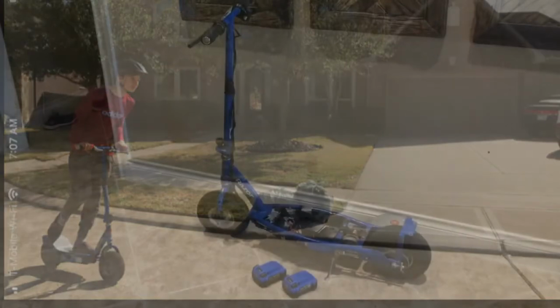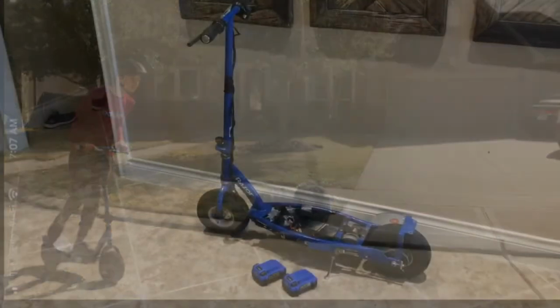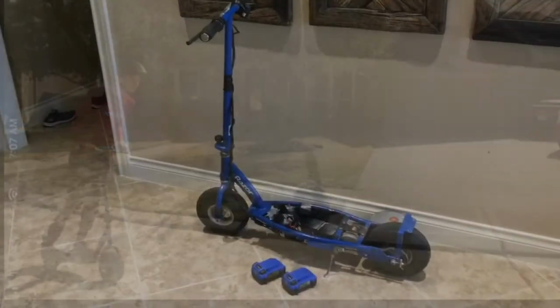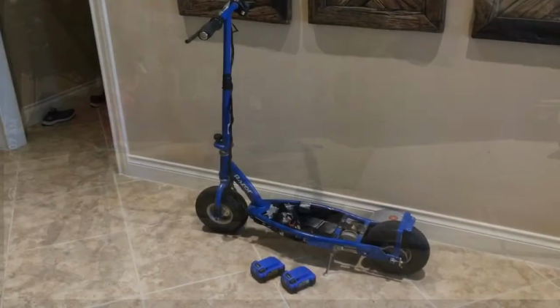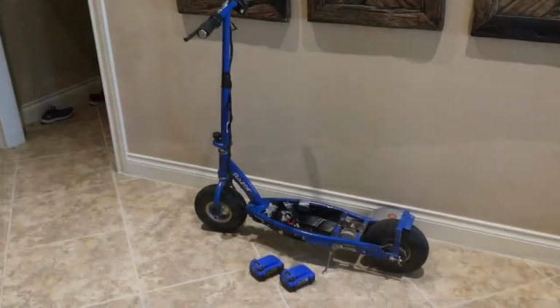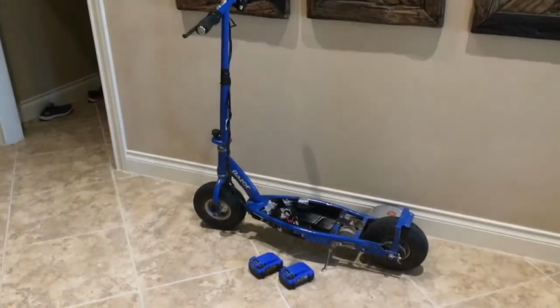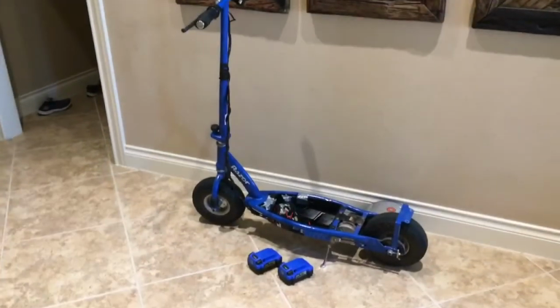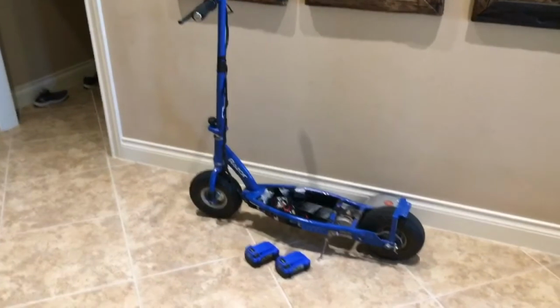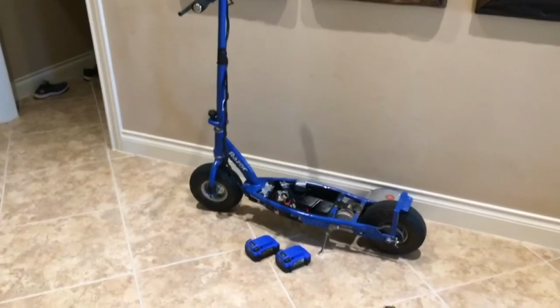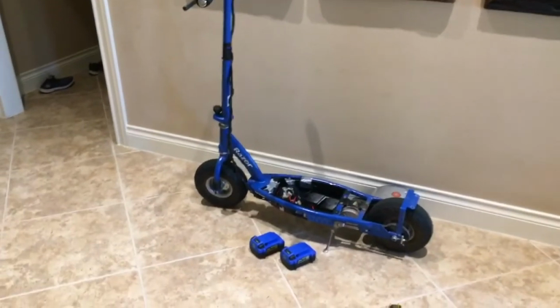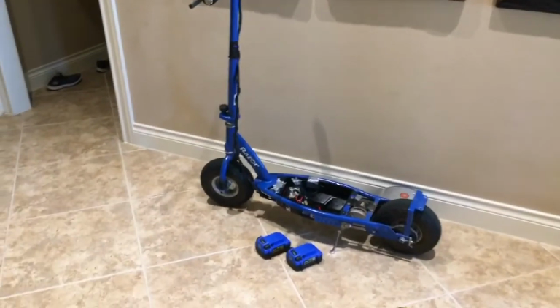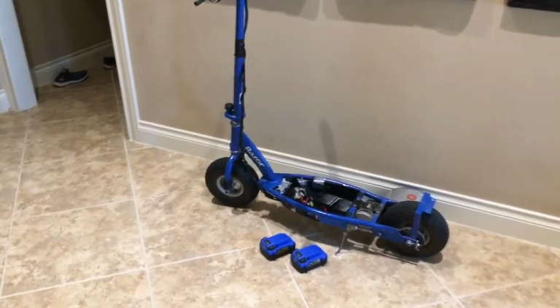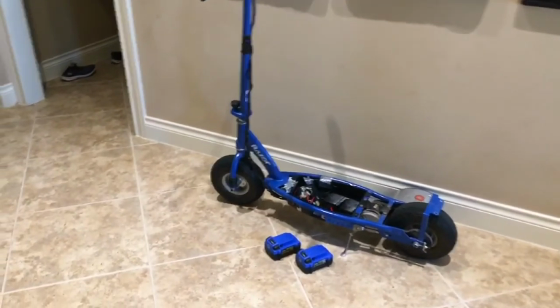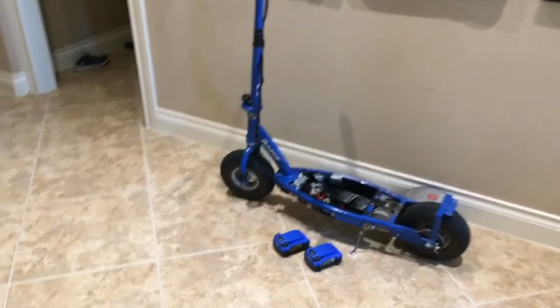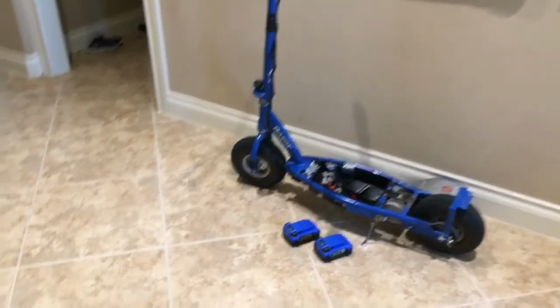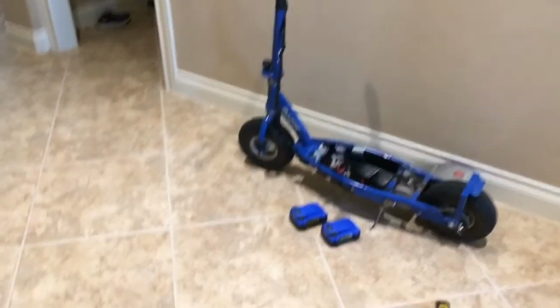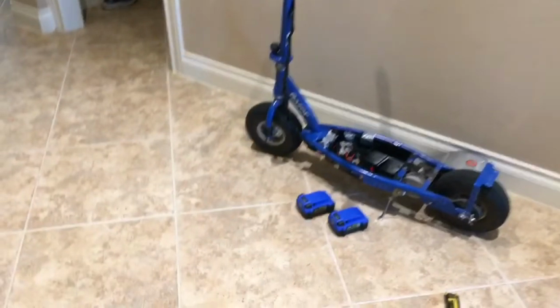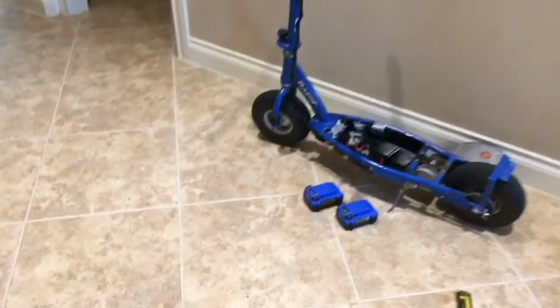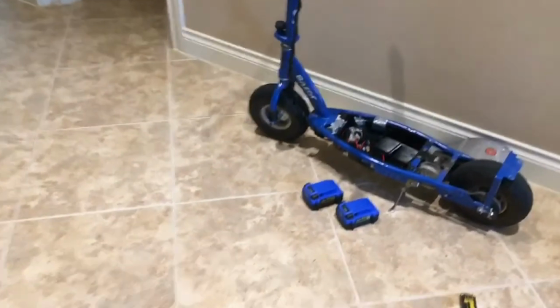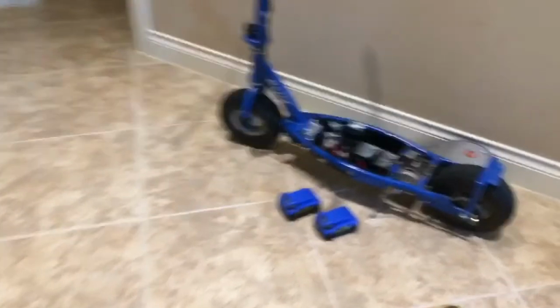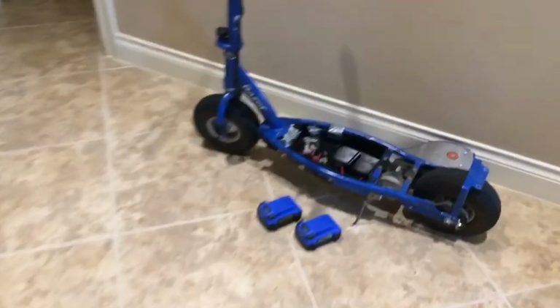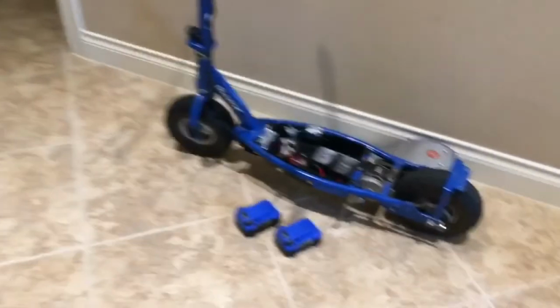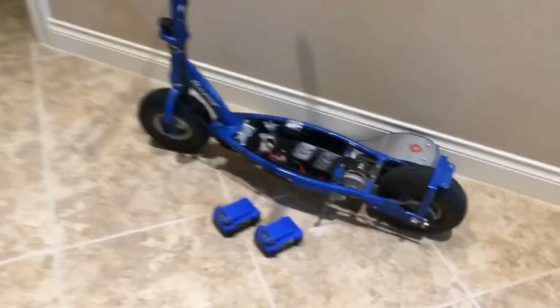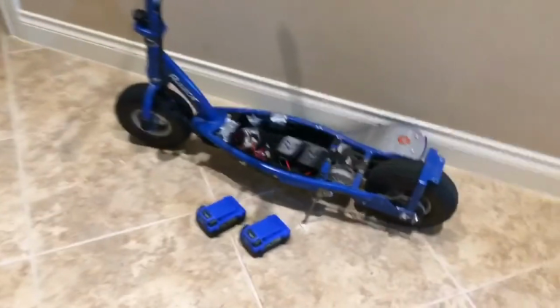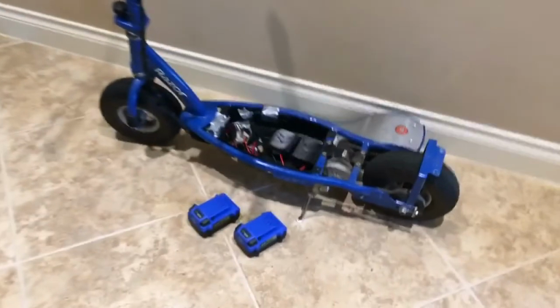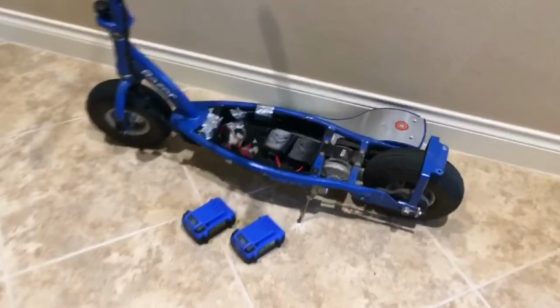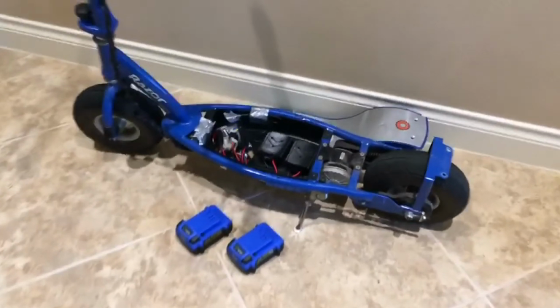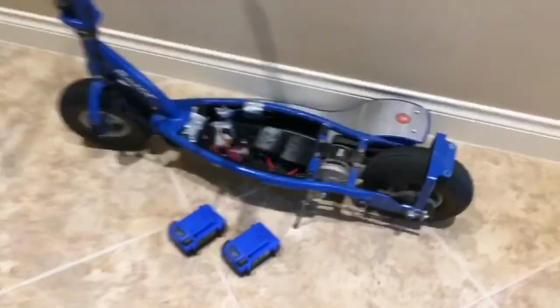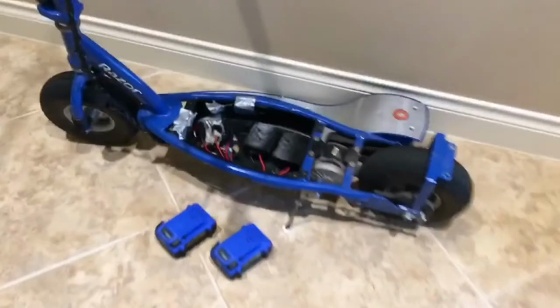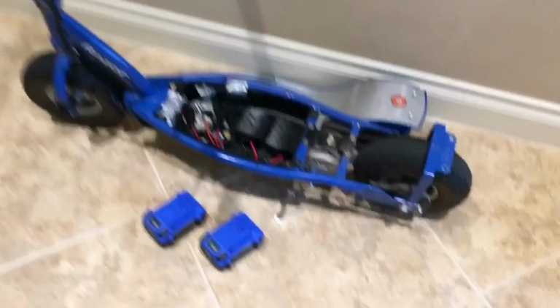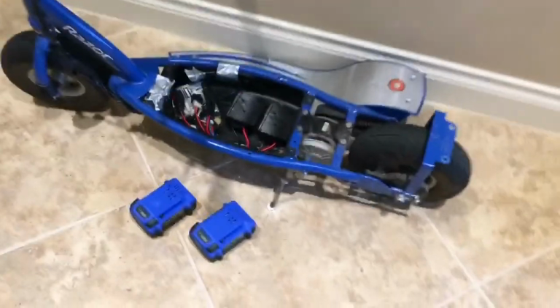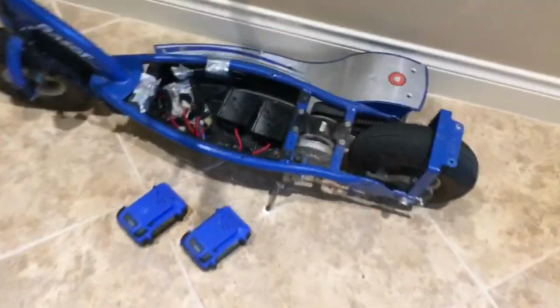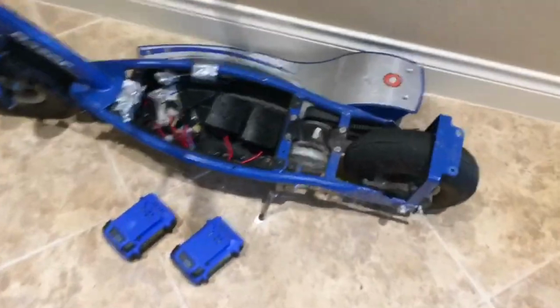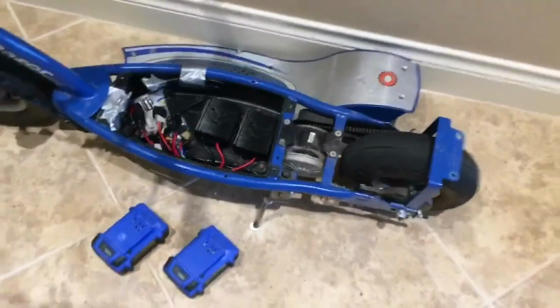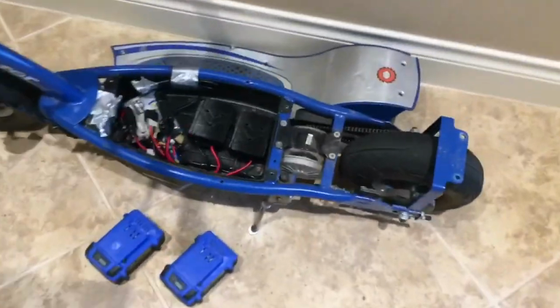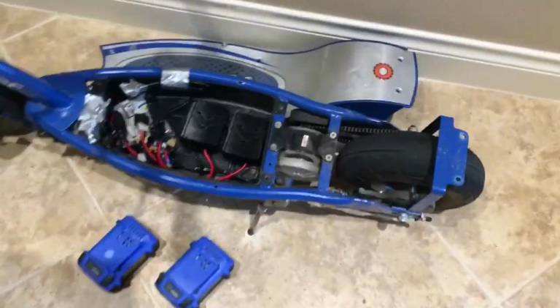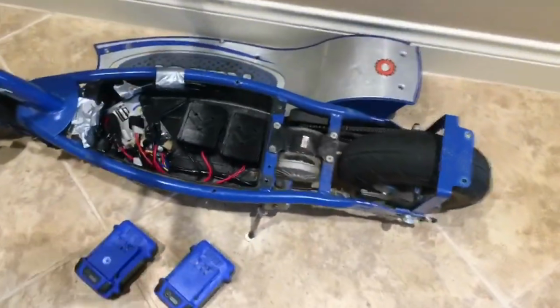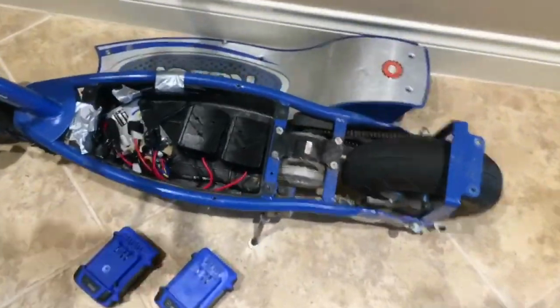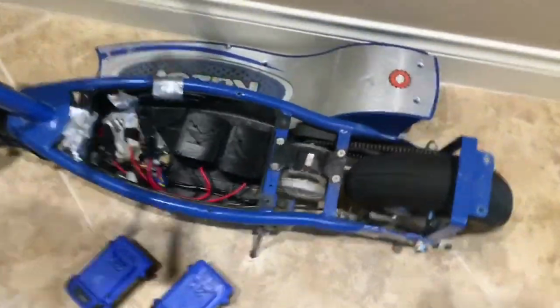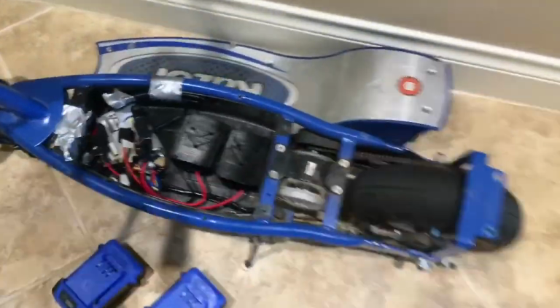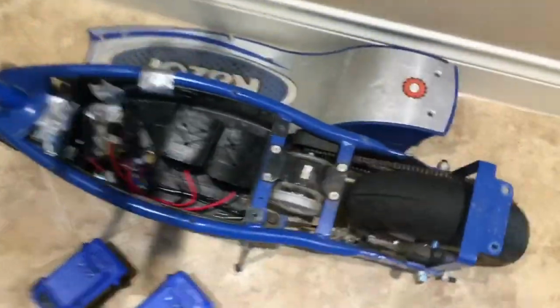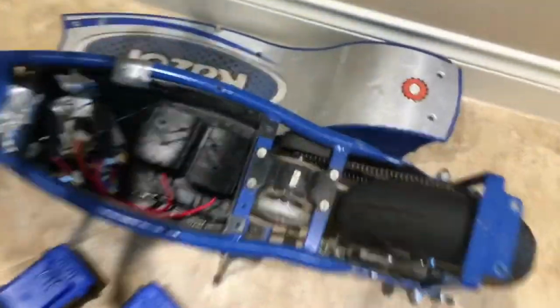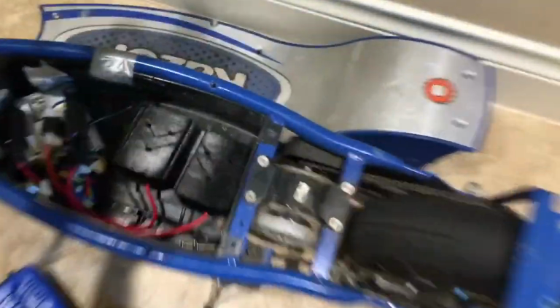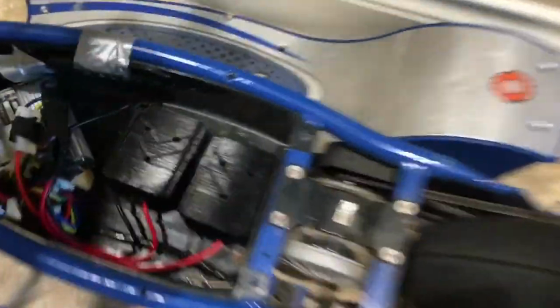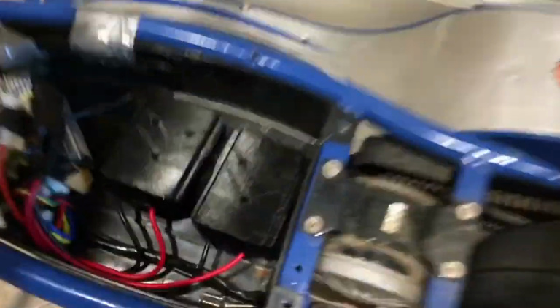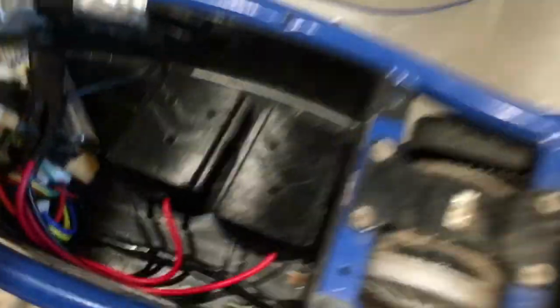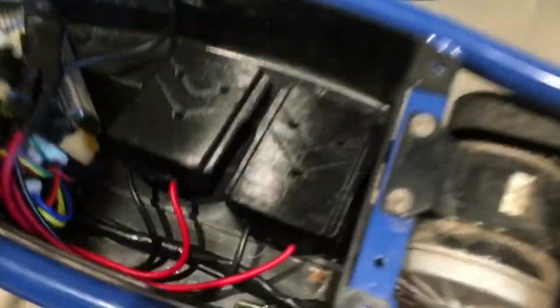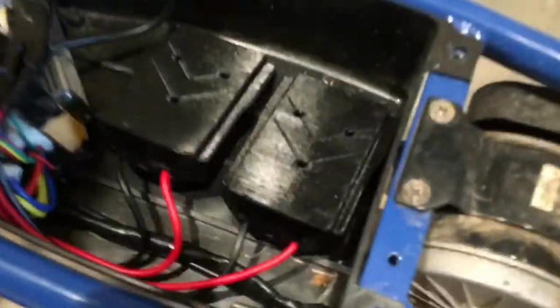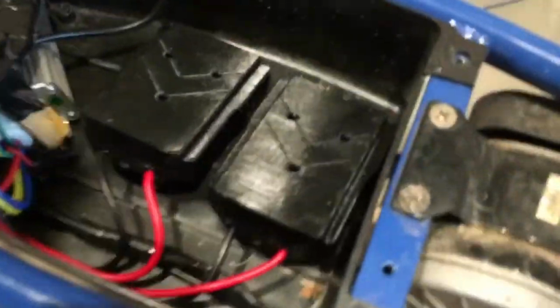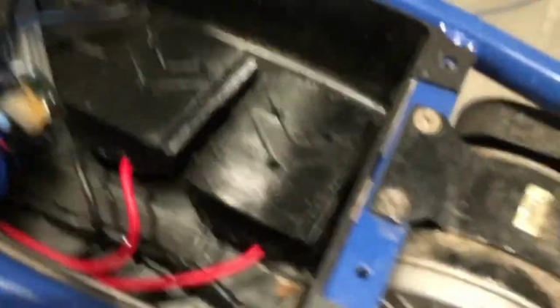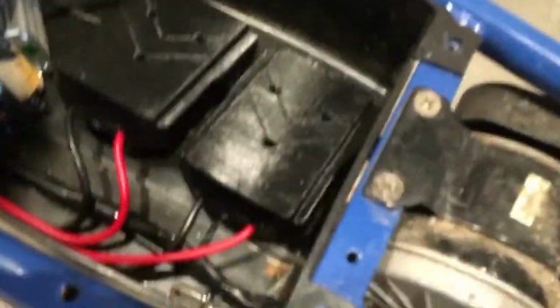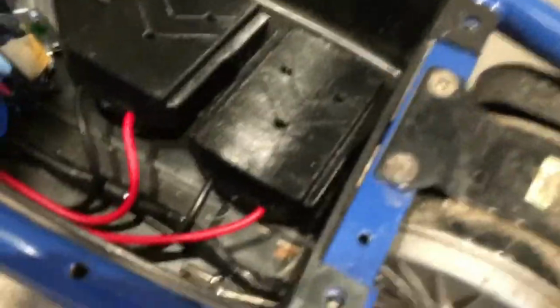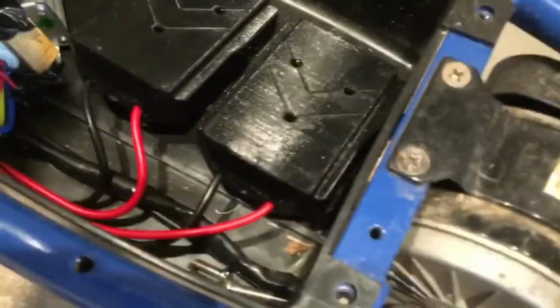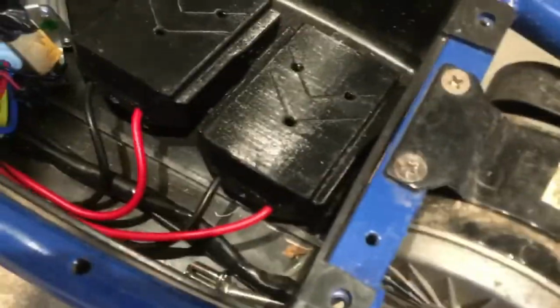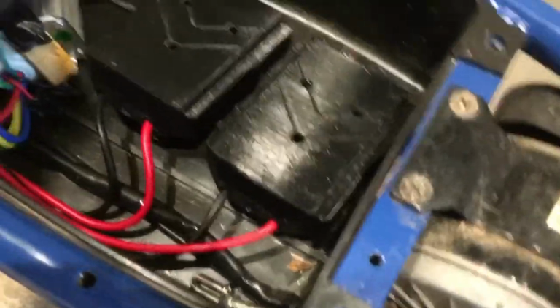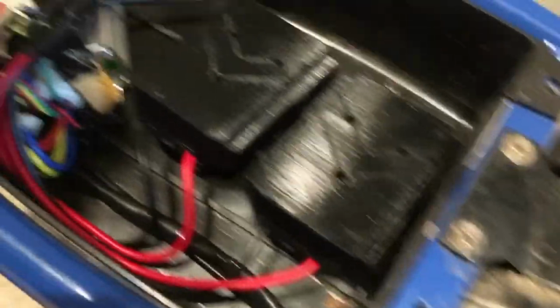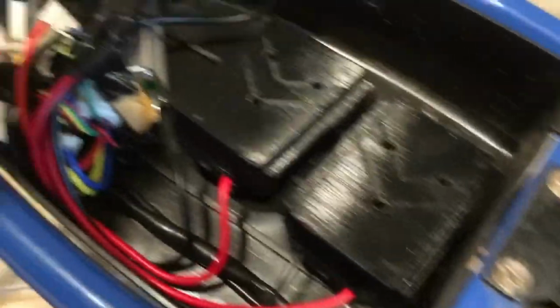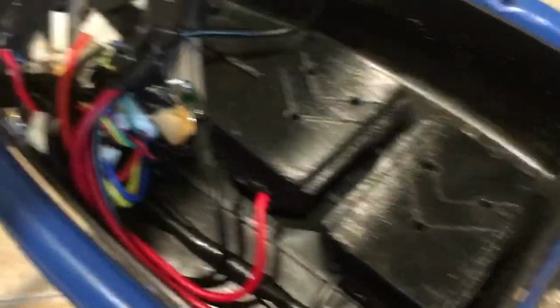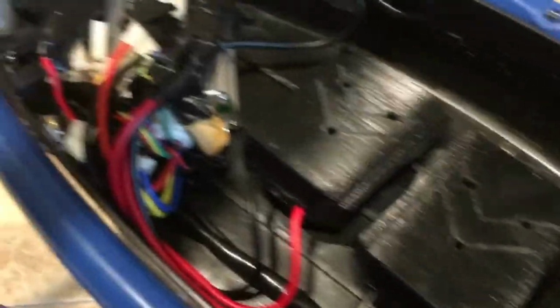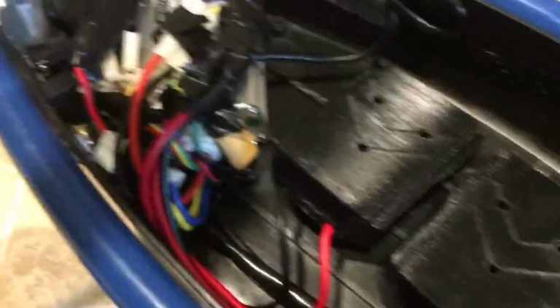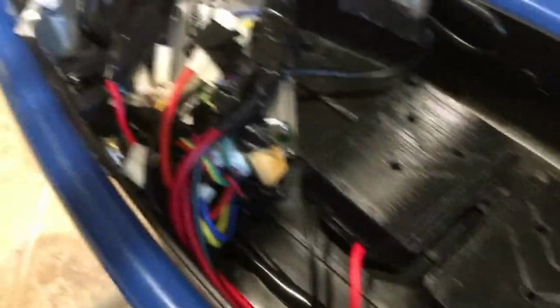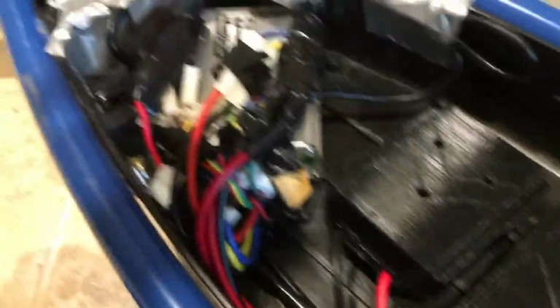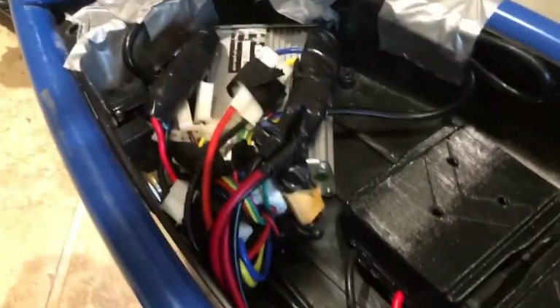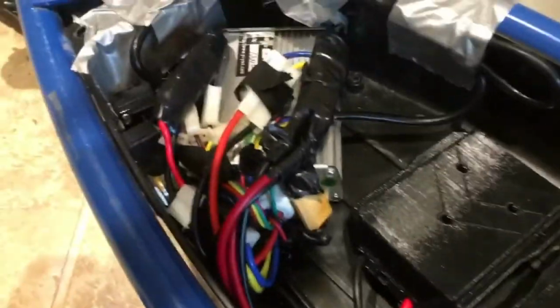Alright guys, here we have the details of the scooter. I'll first show you how I built it.